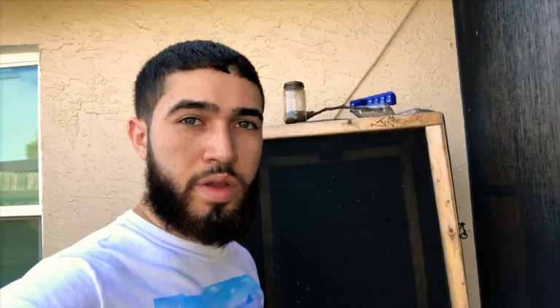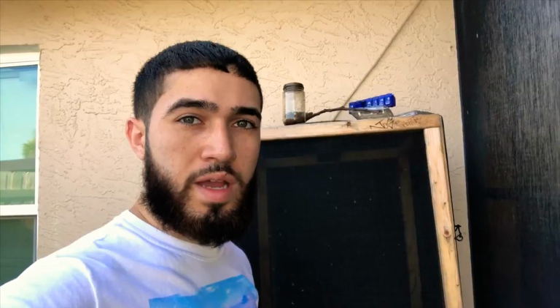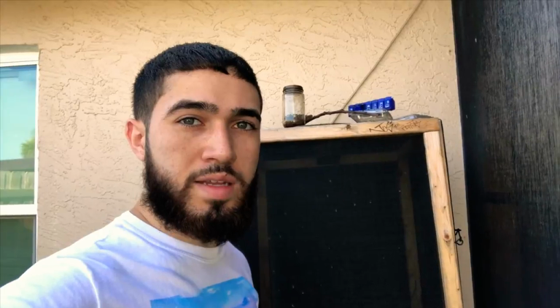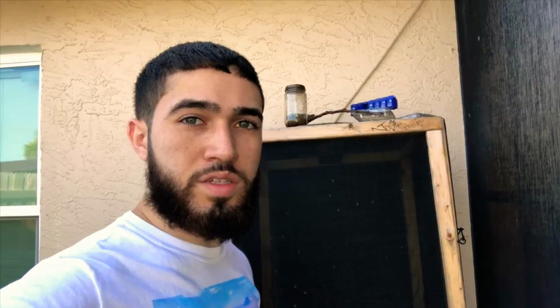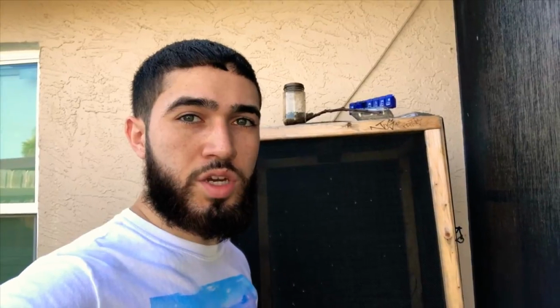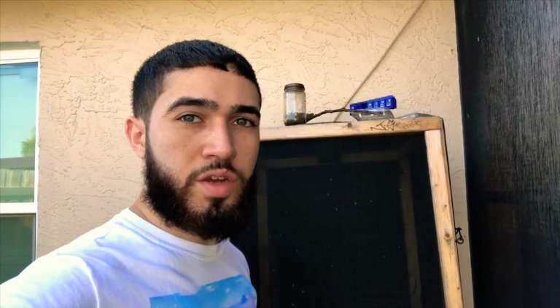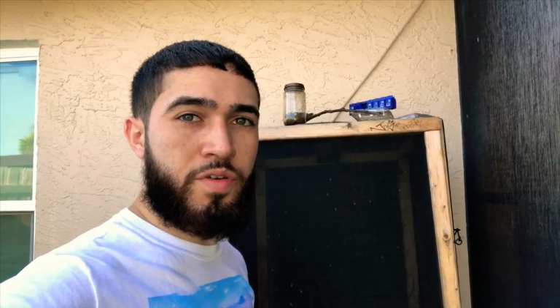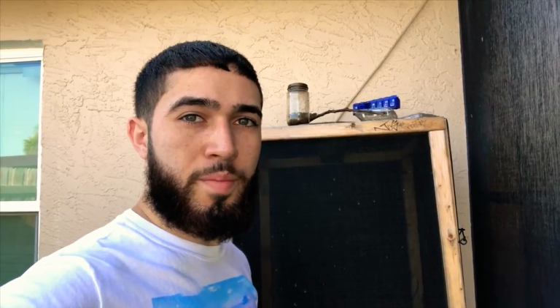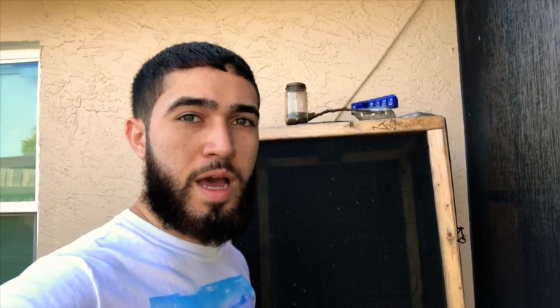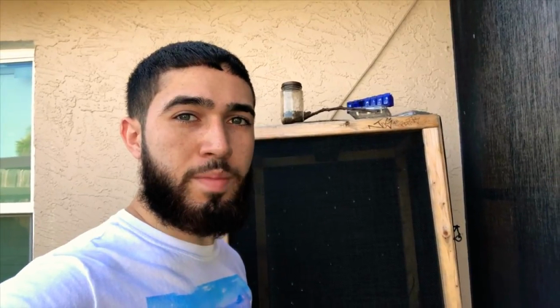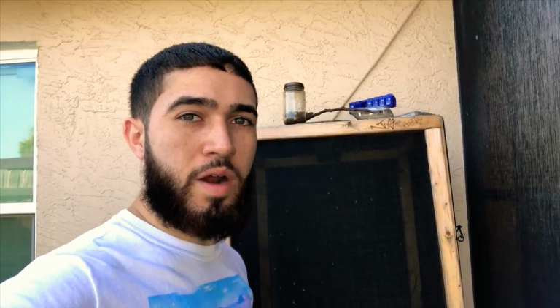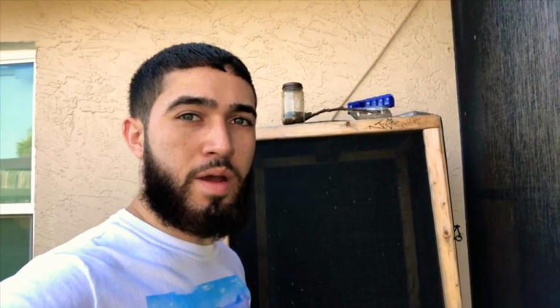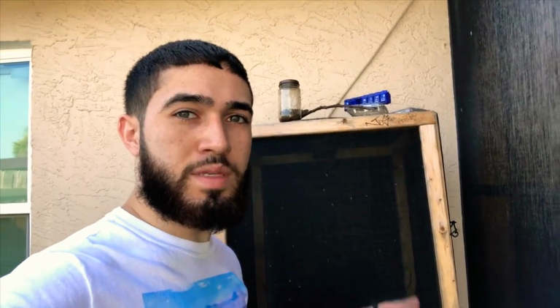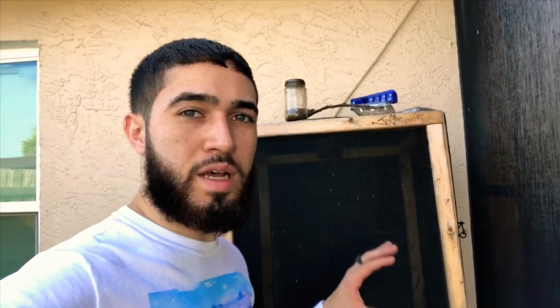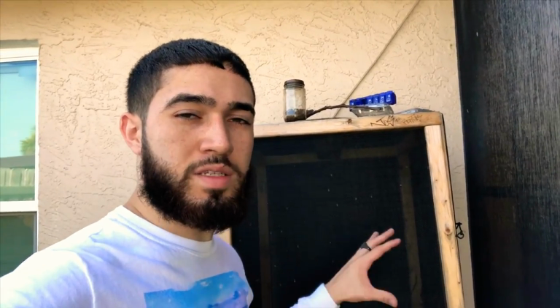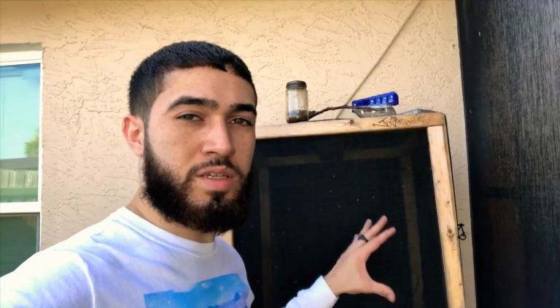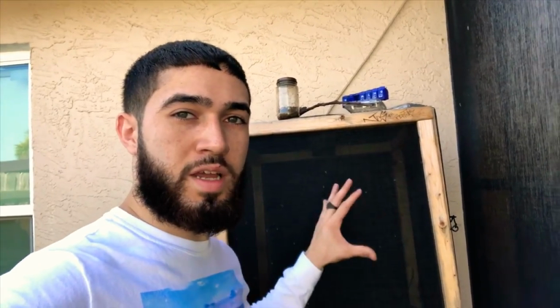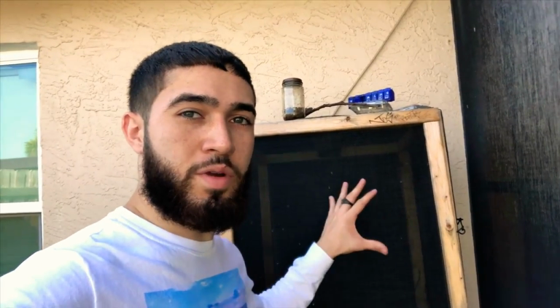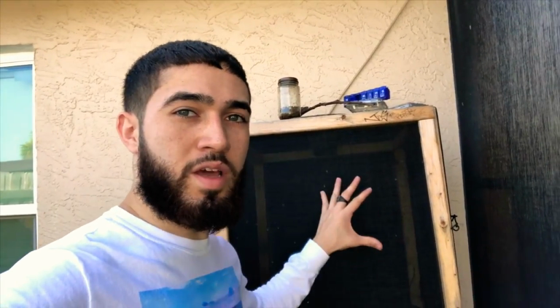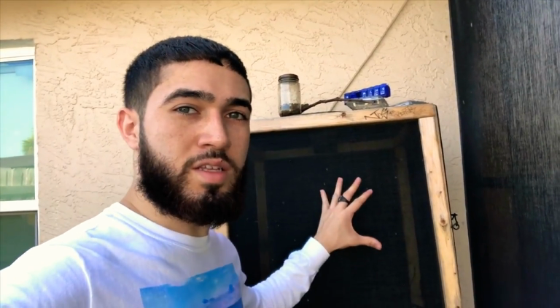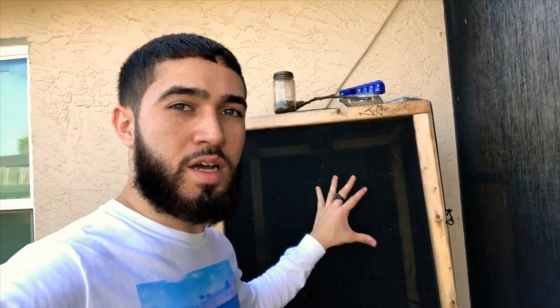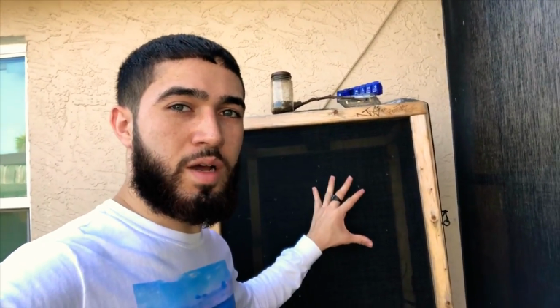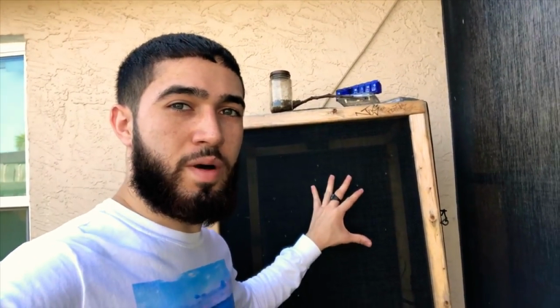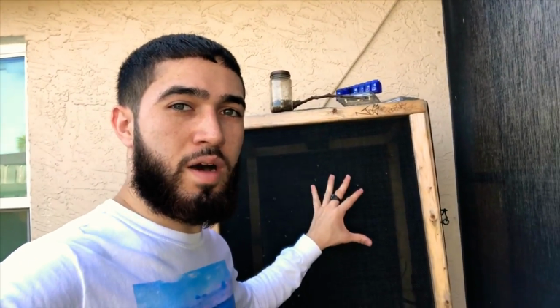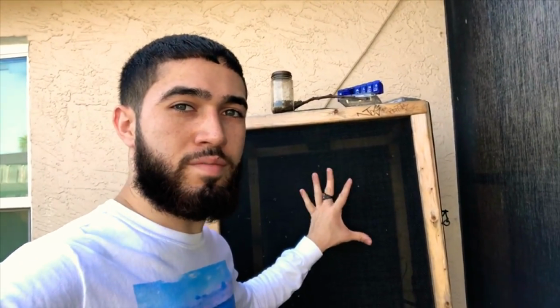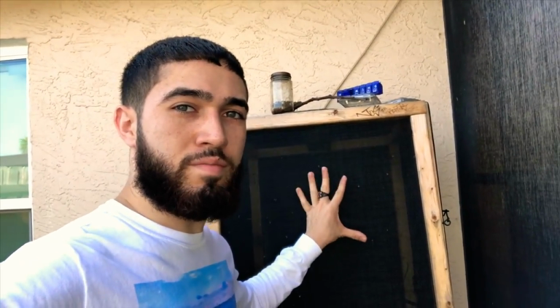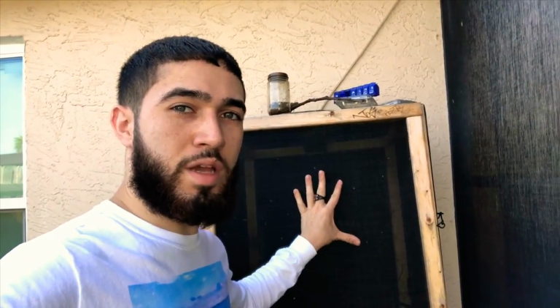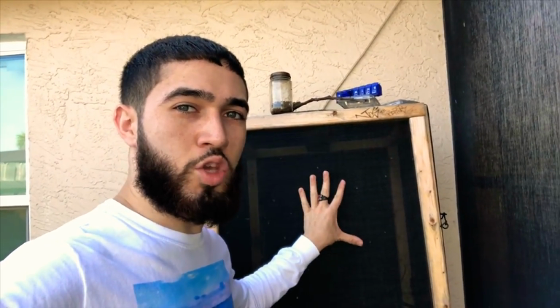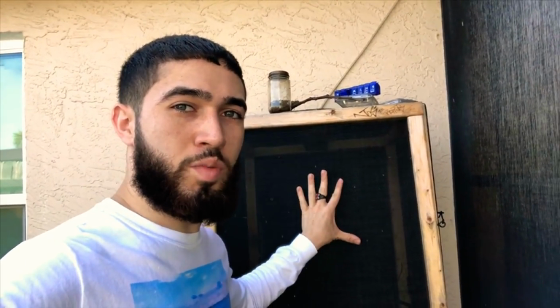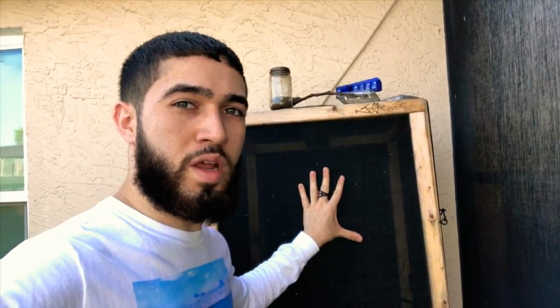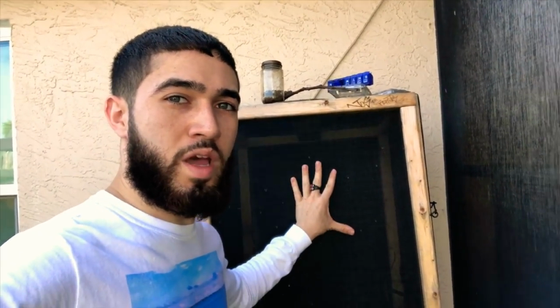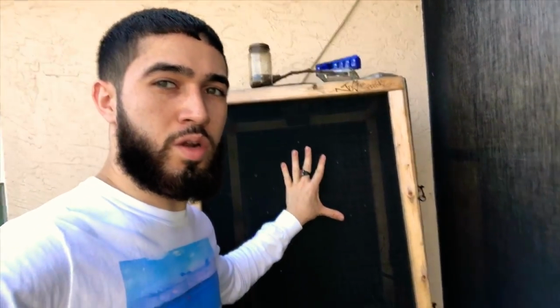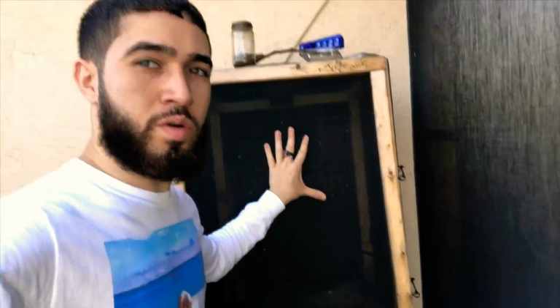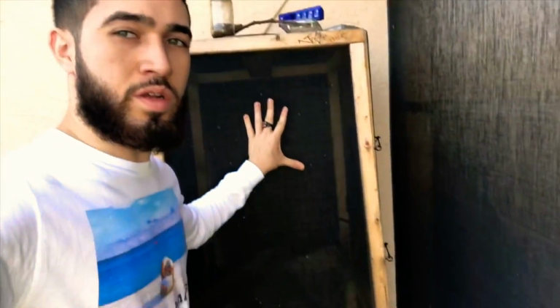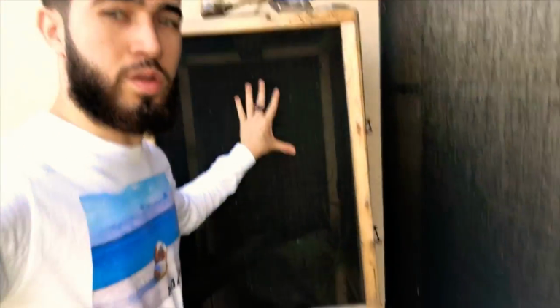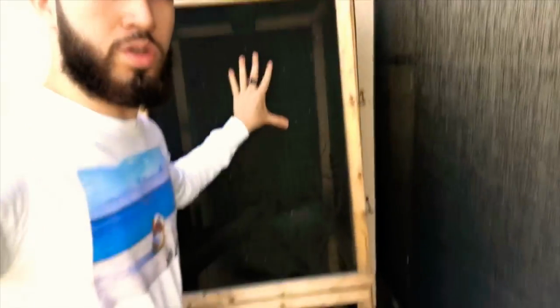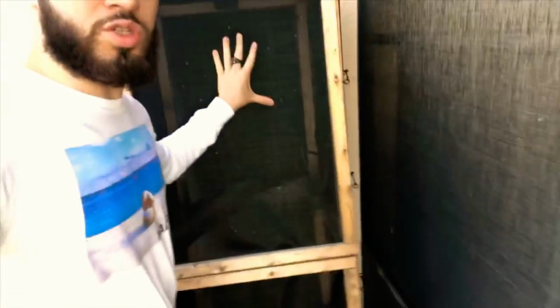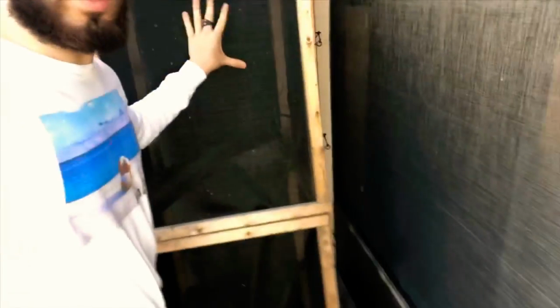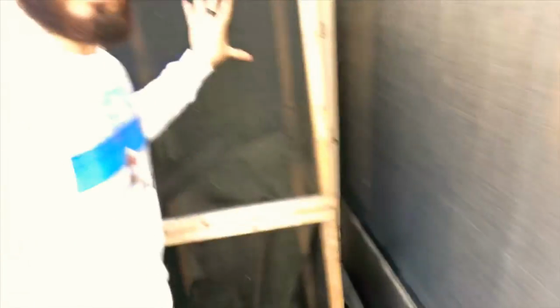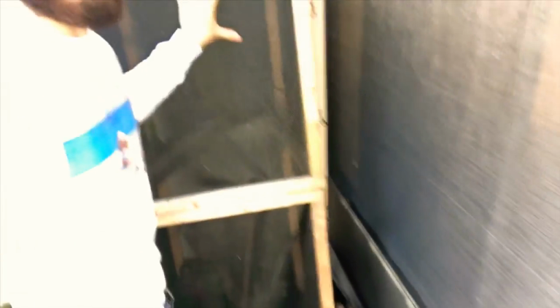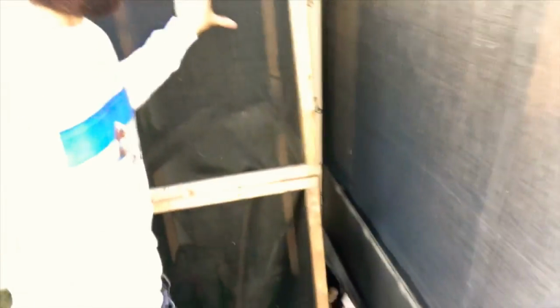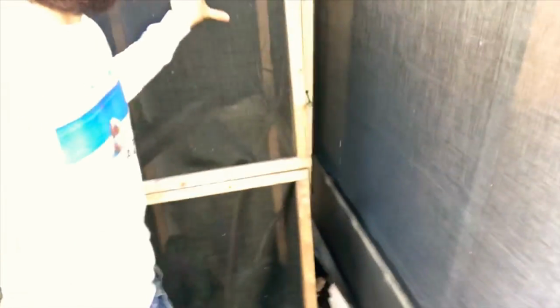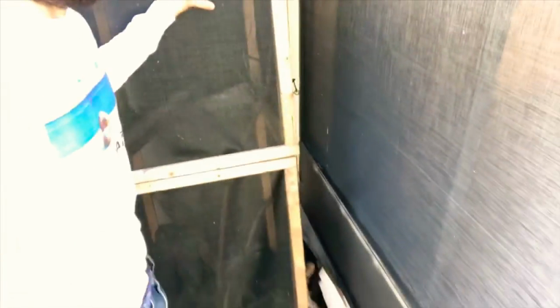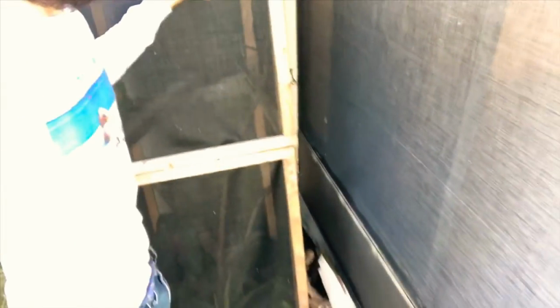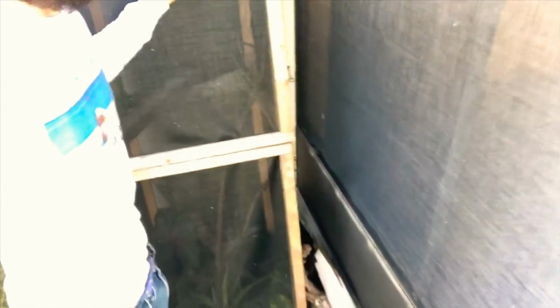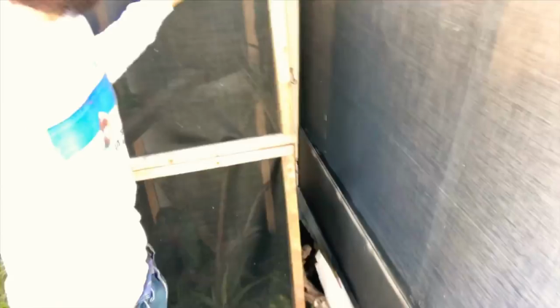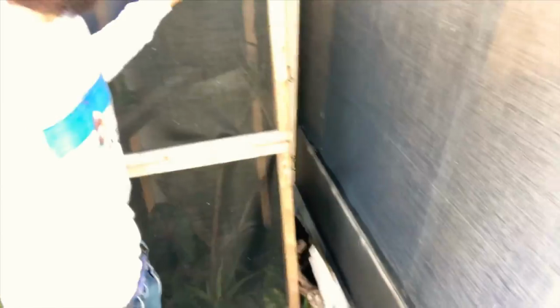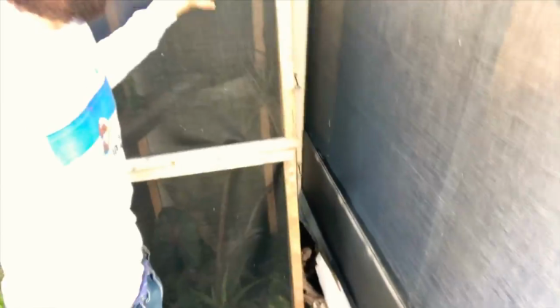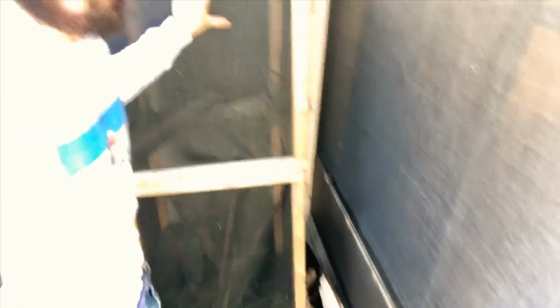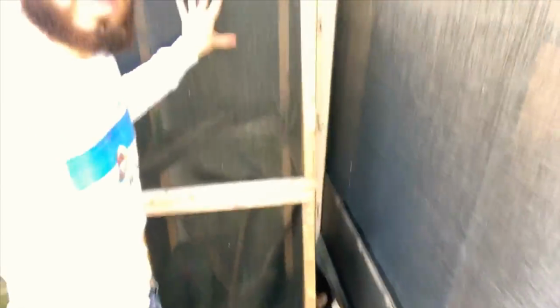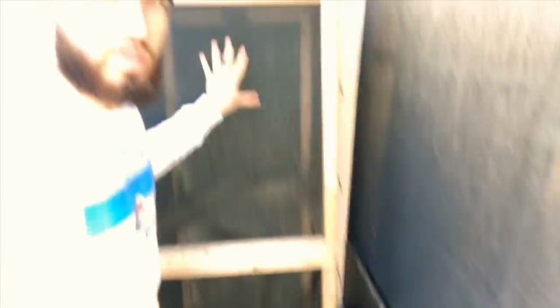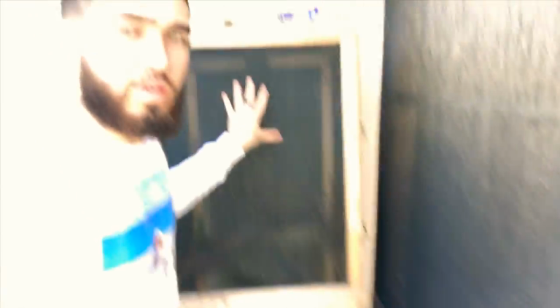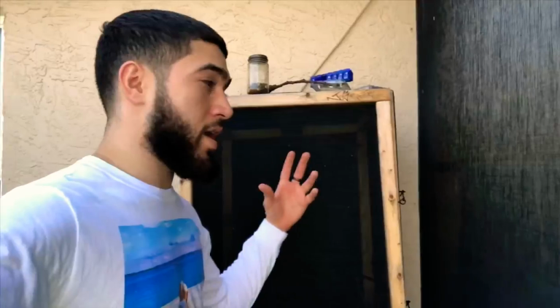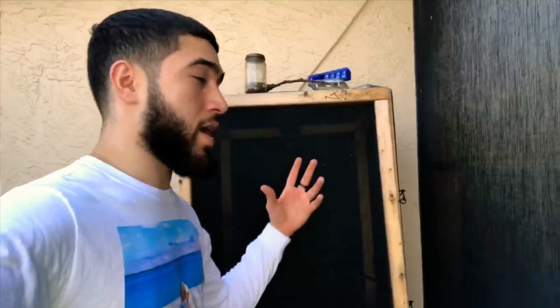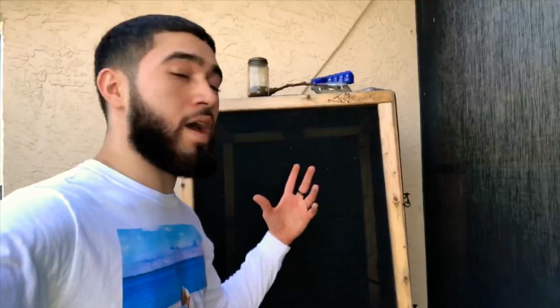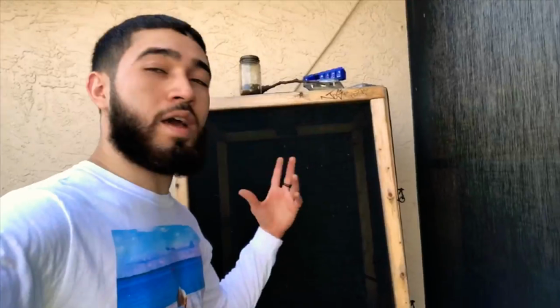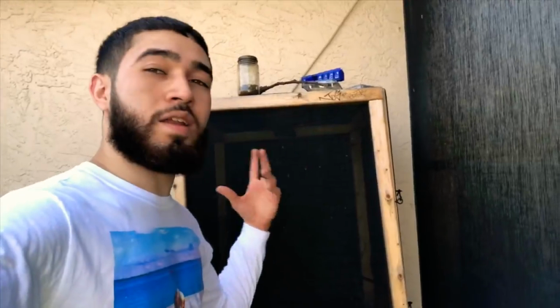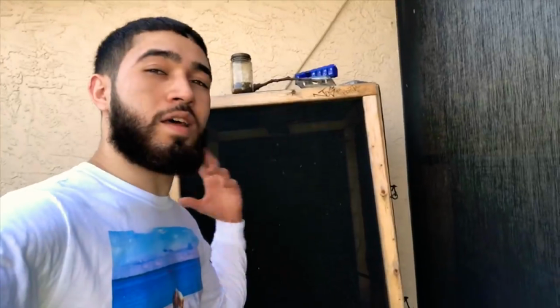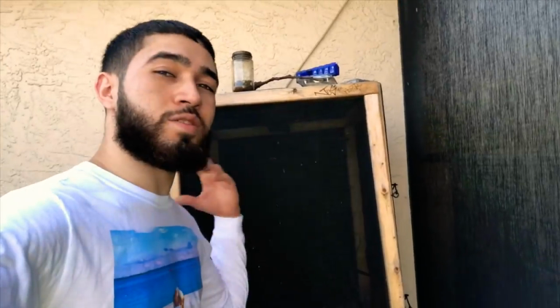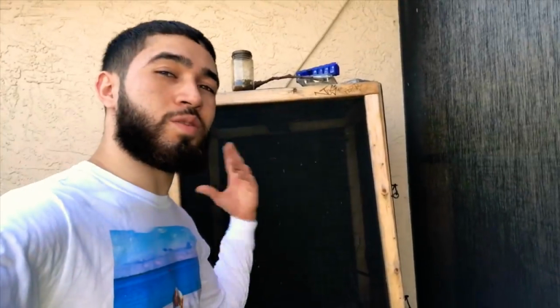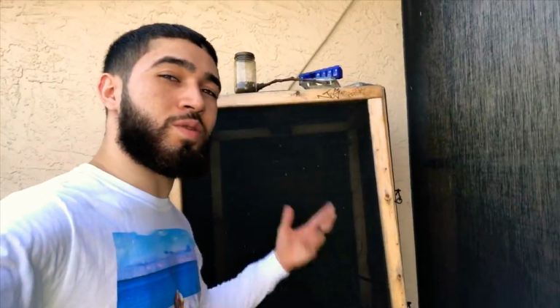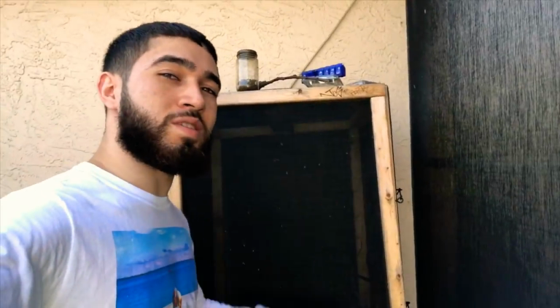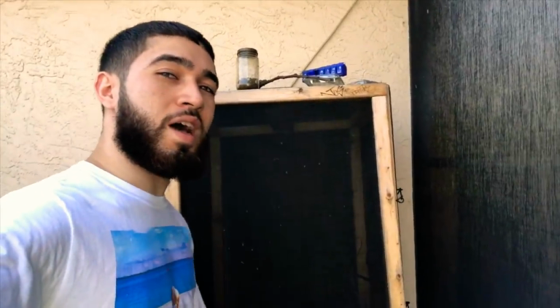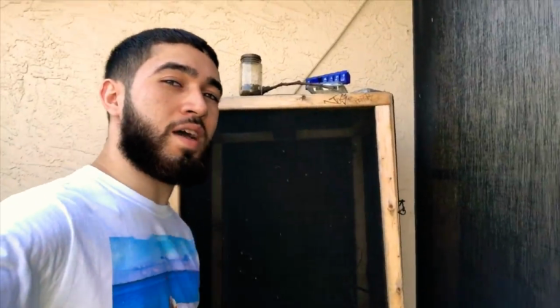Hello guys, it's Chucky from Madbauer Reptiles. Today we're going to talk about my Cuban 9.0 enclosure, the six foot tall enclosure. And let's go inside.